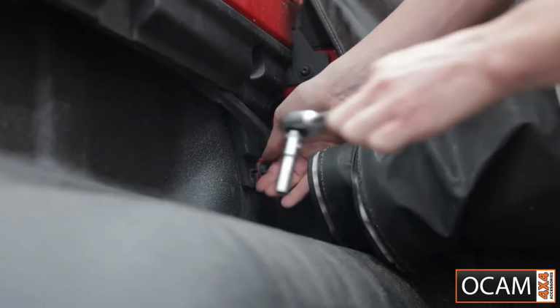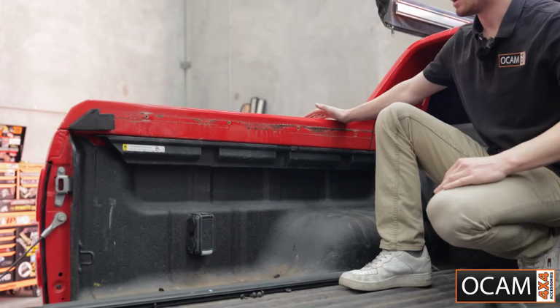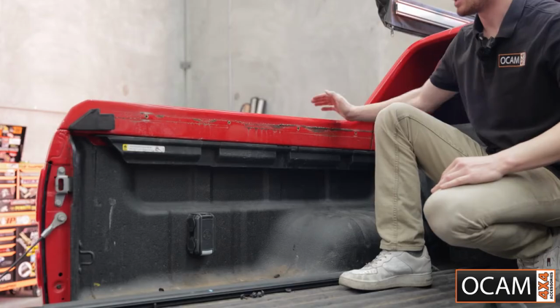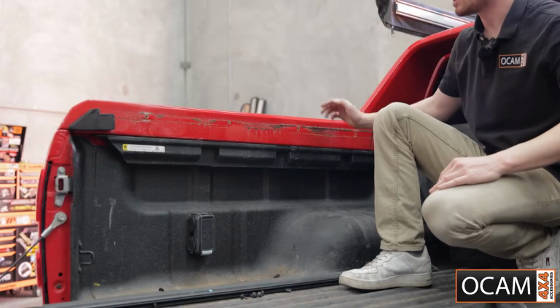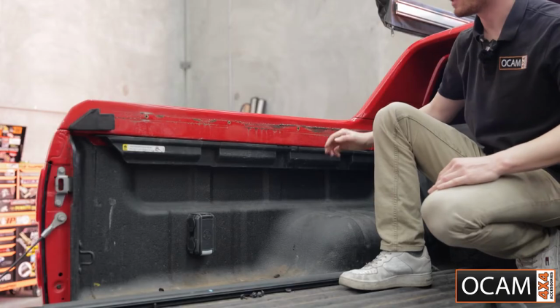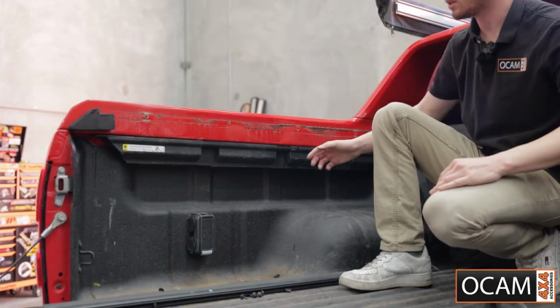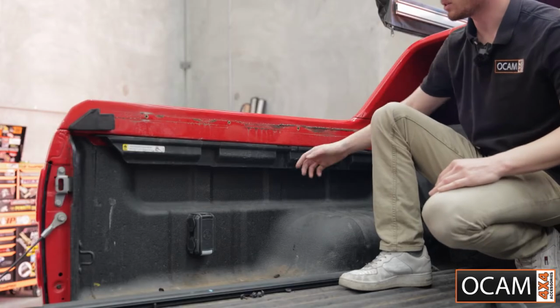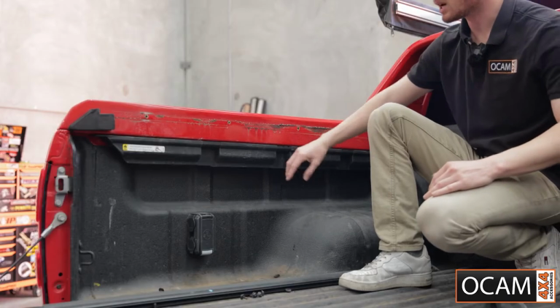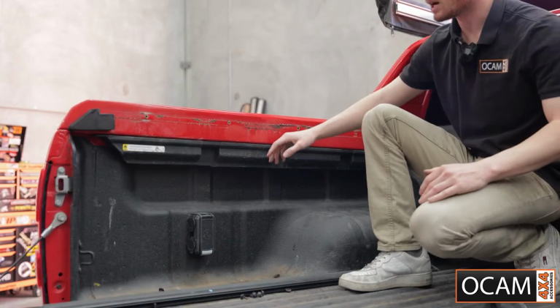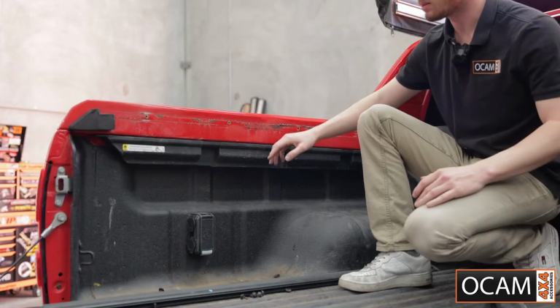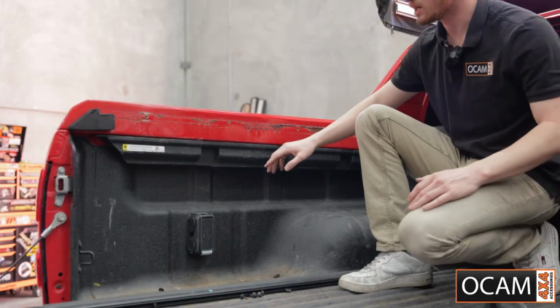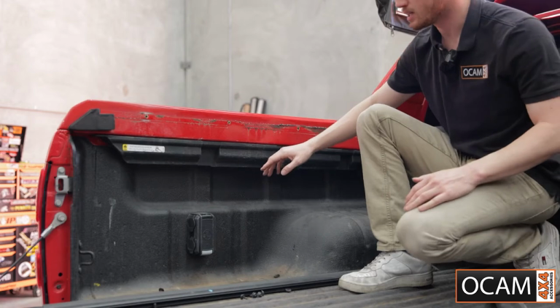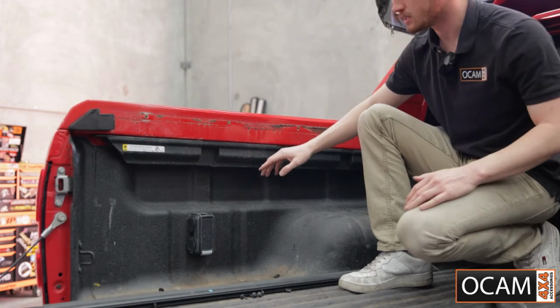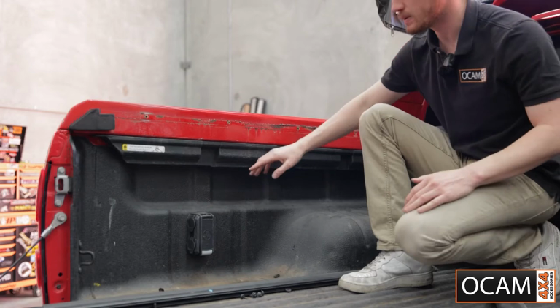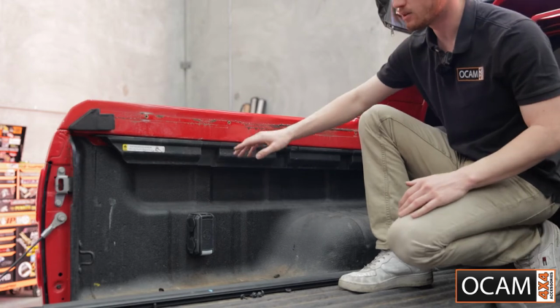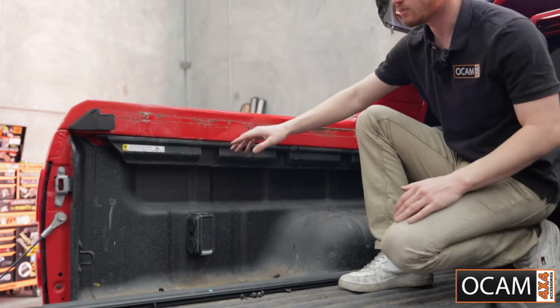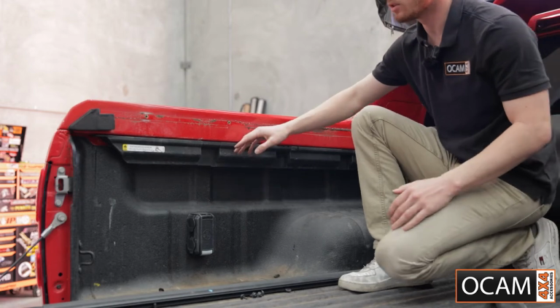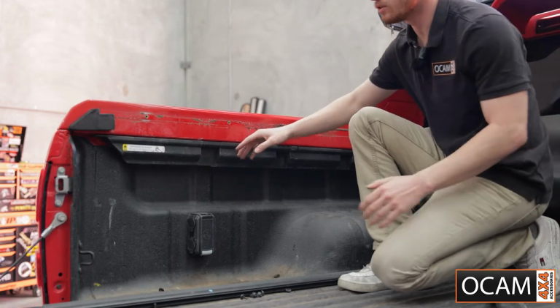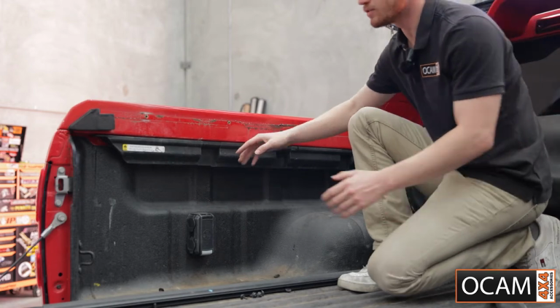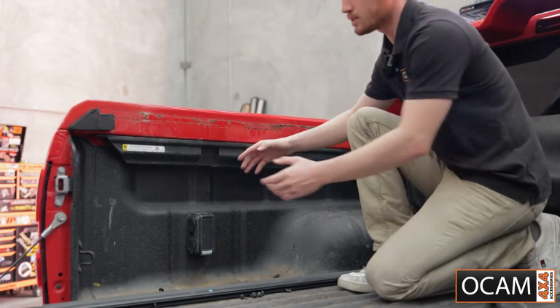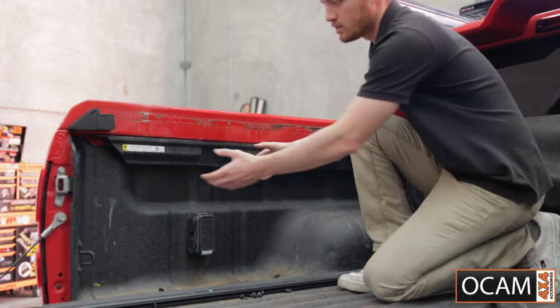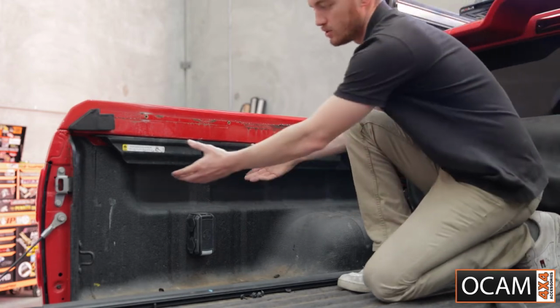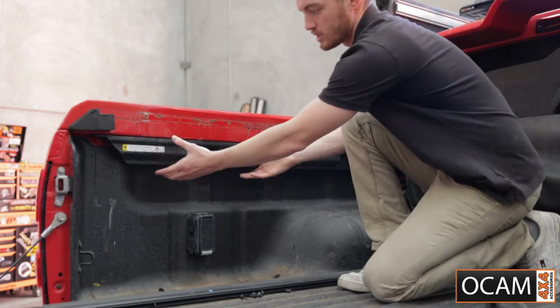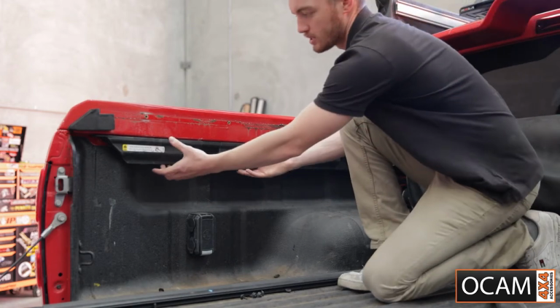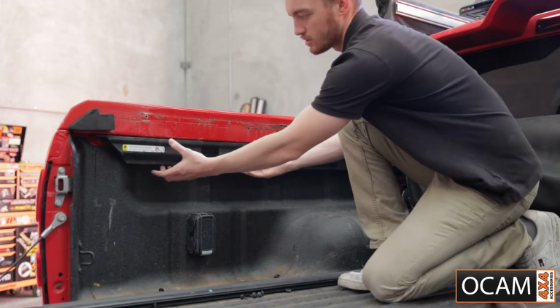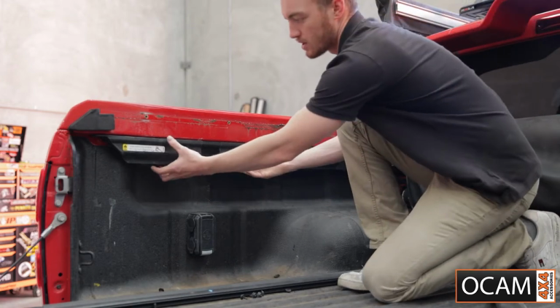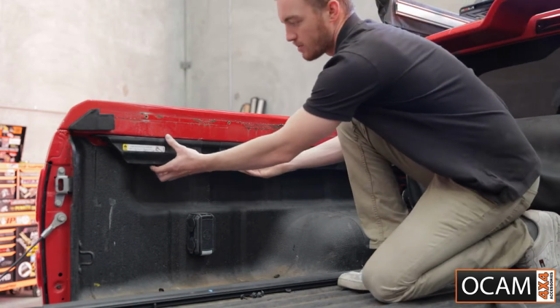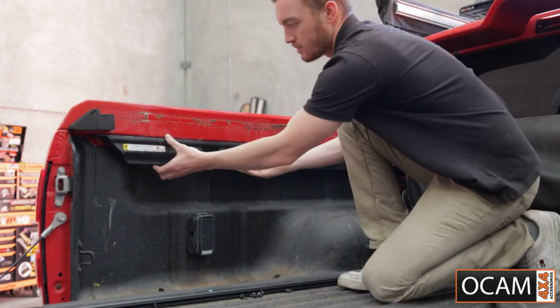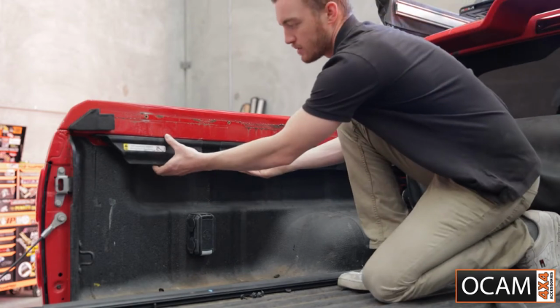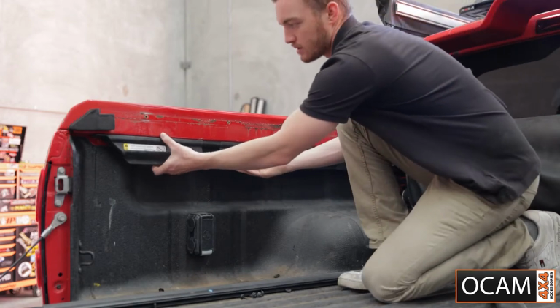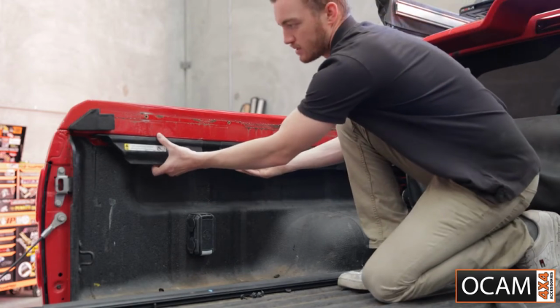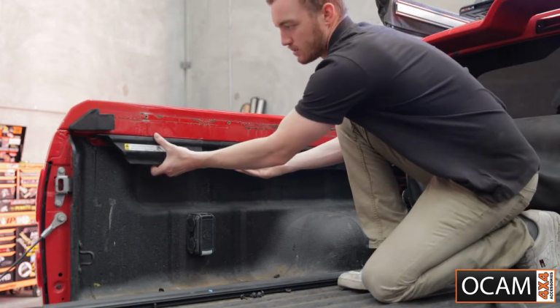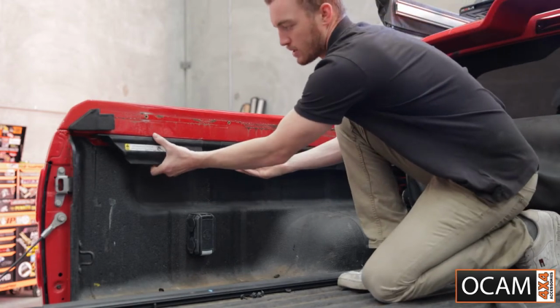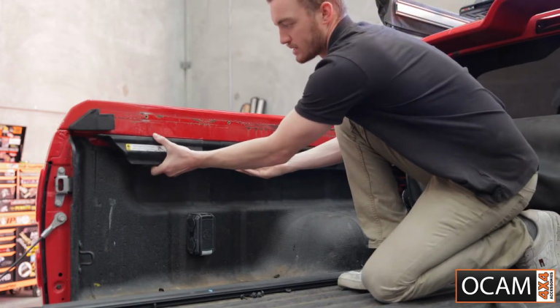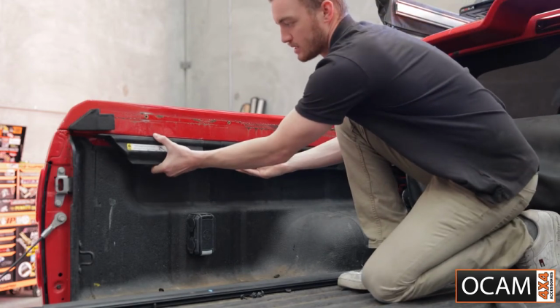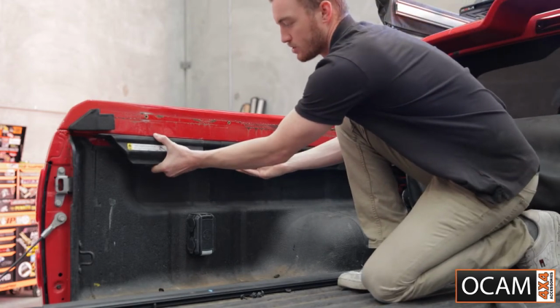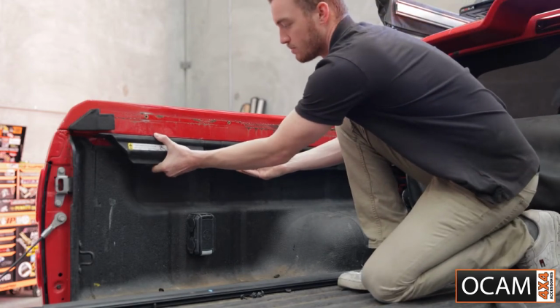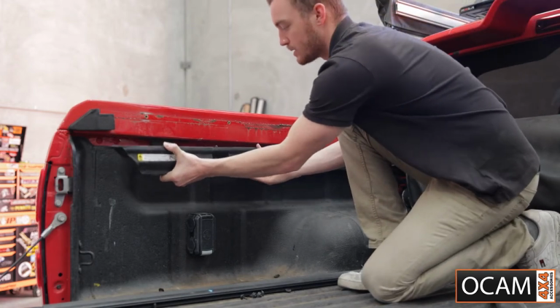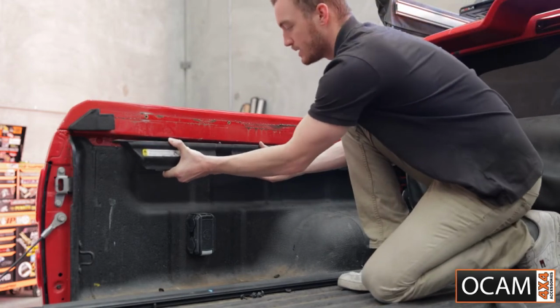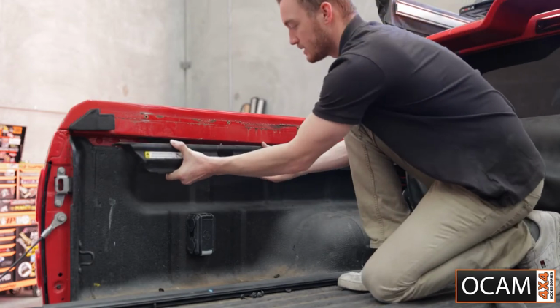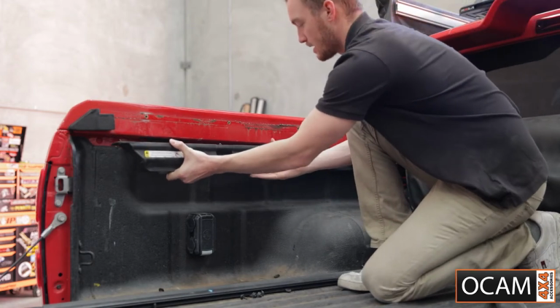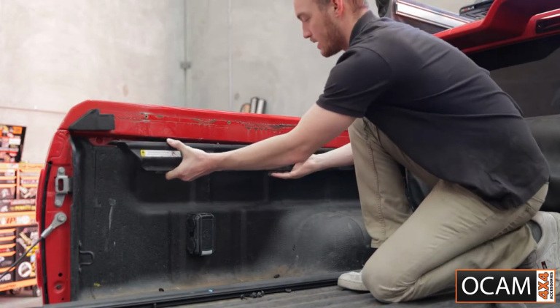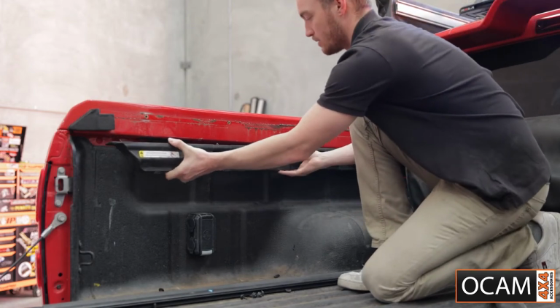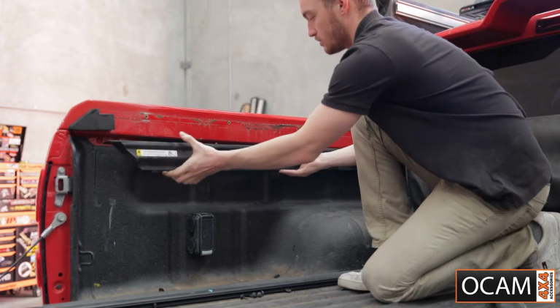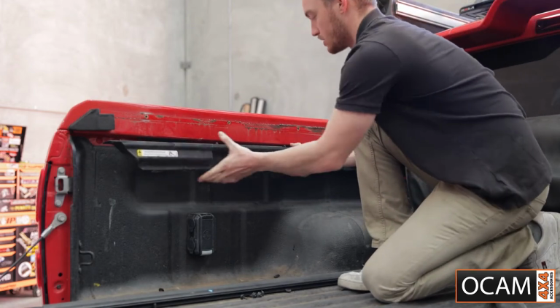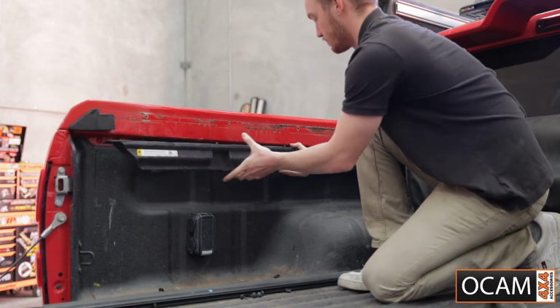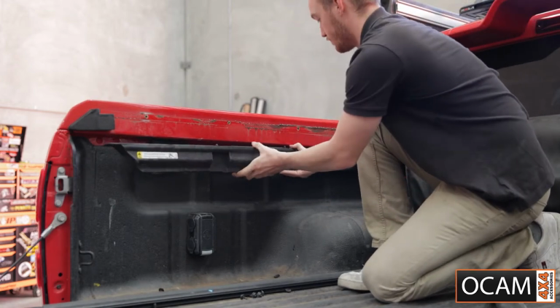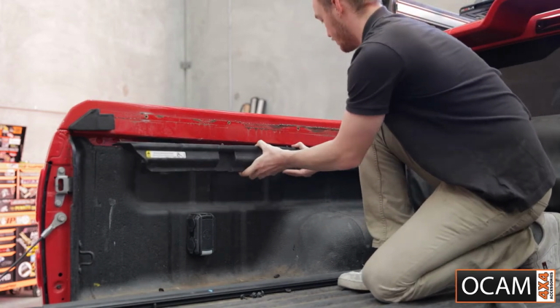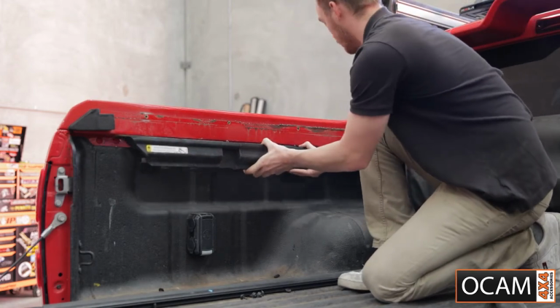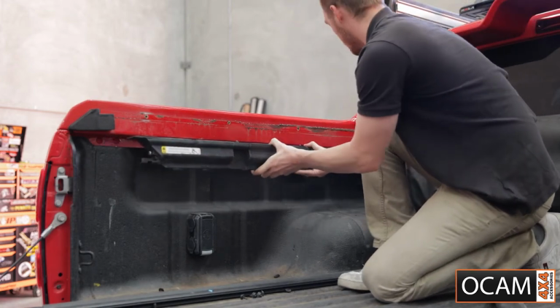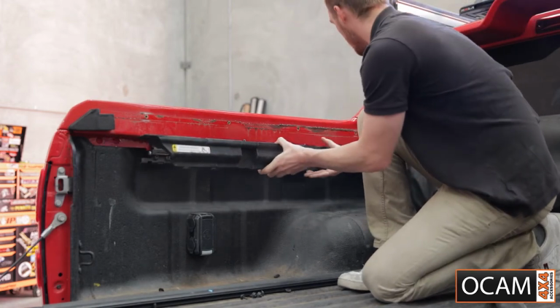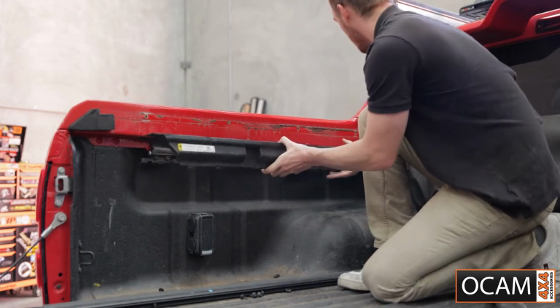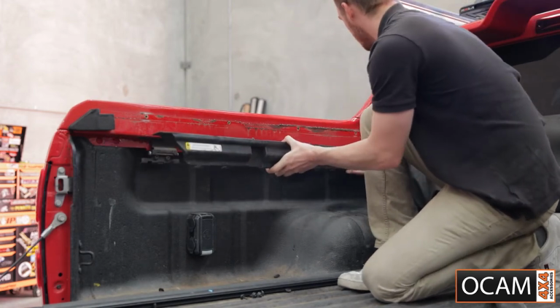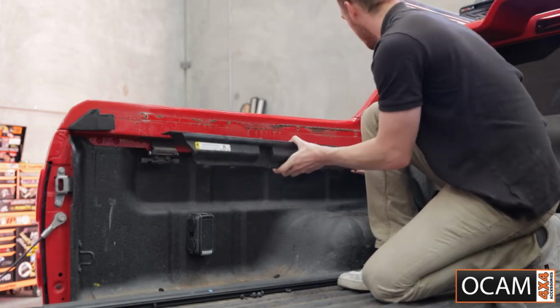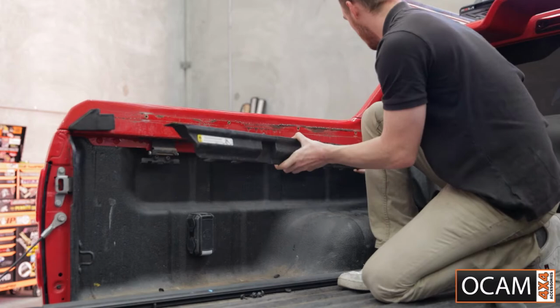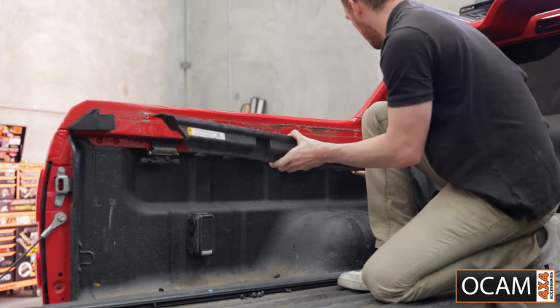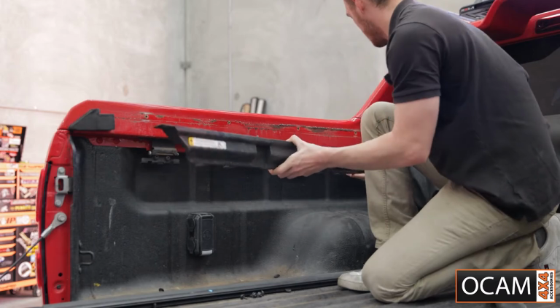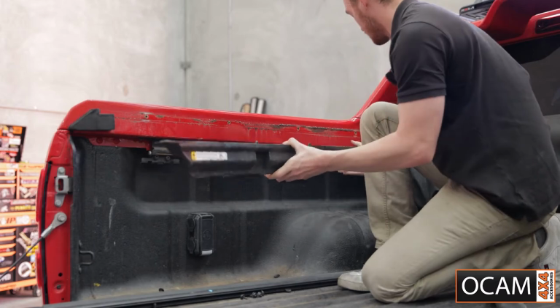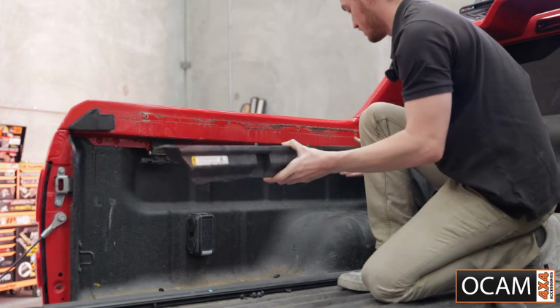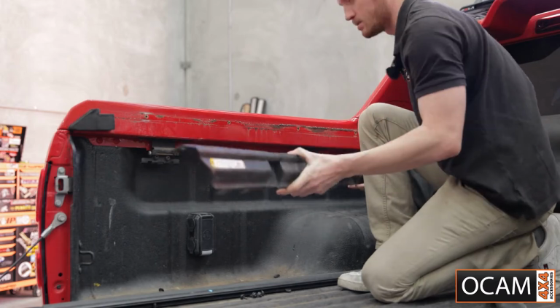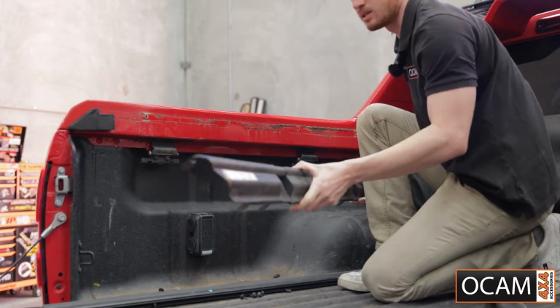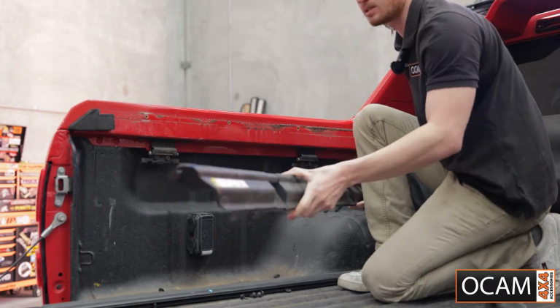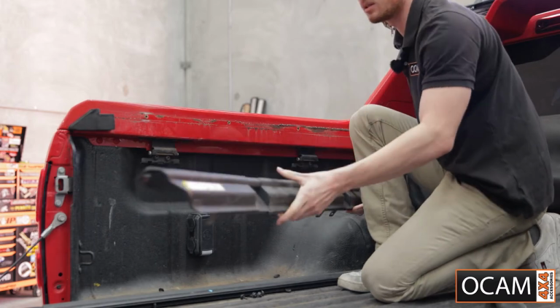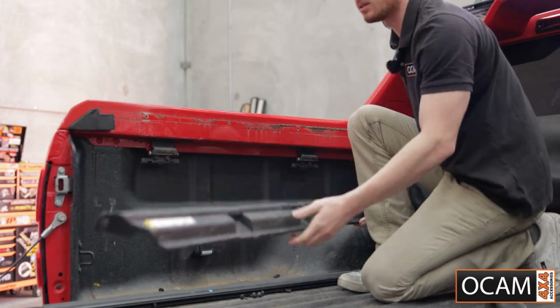After all the hardware has been removed, you can grab the plastic trim piece and it will just pull out like so.